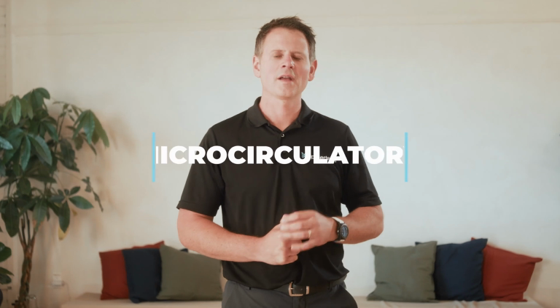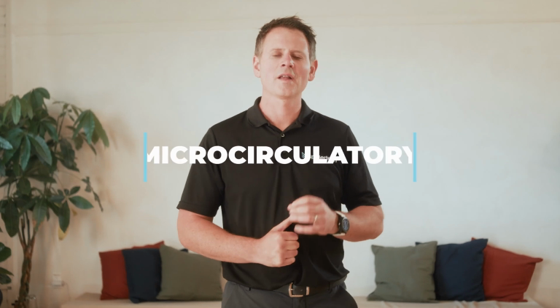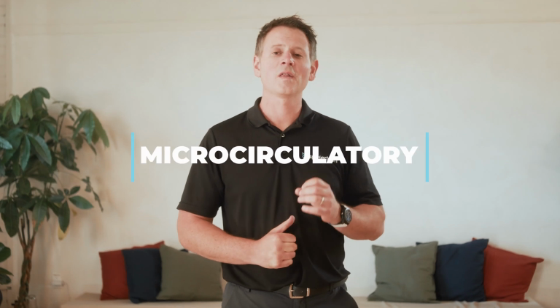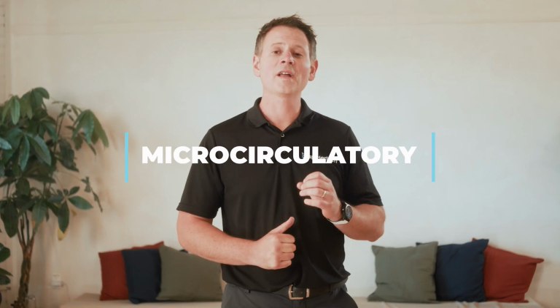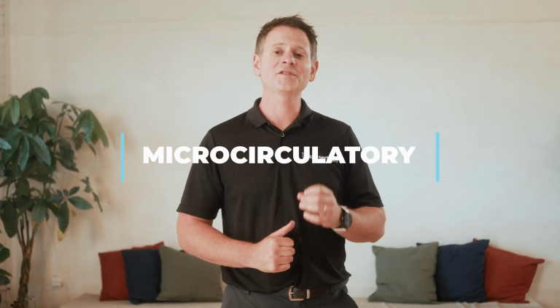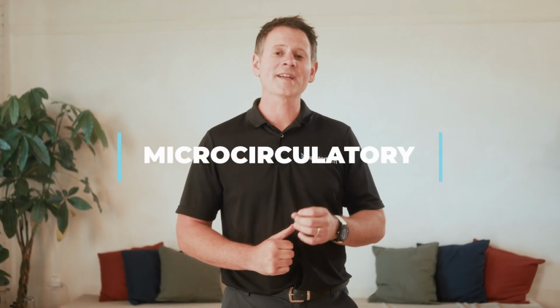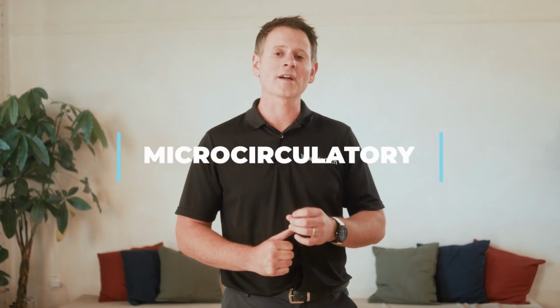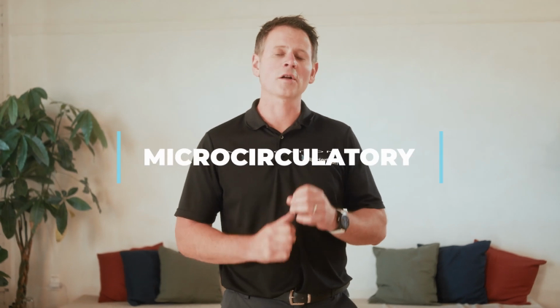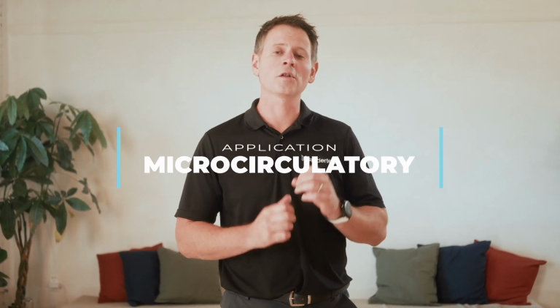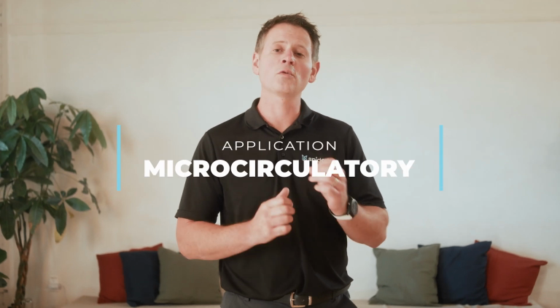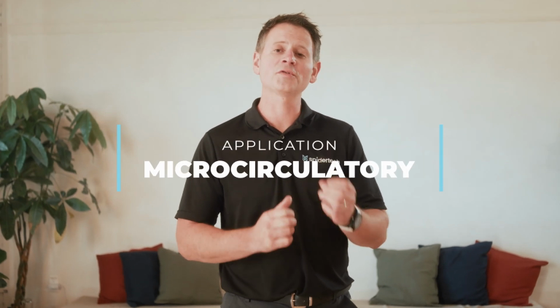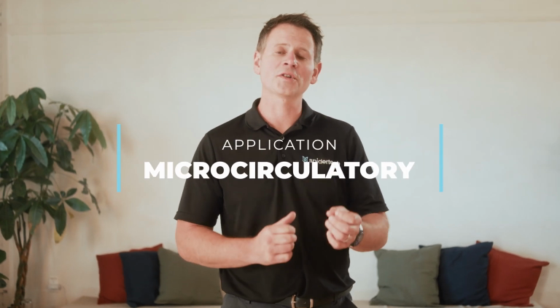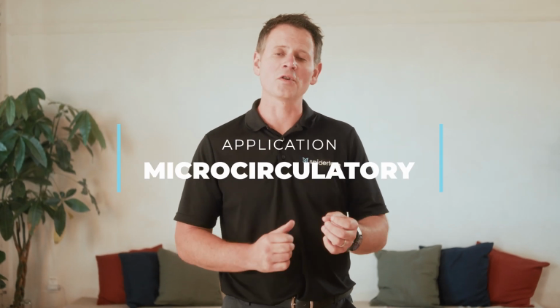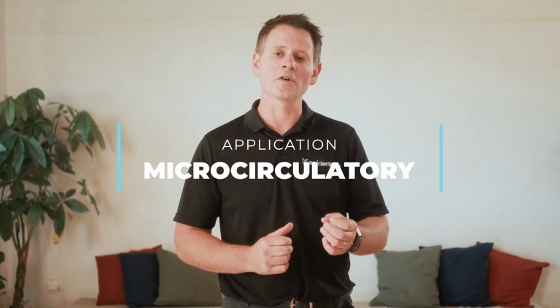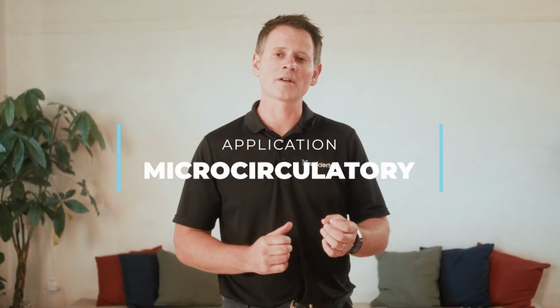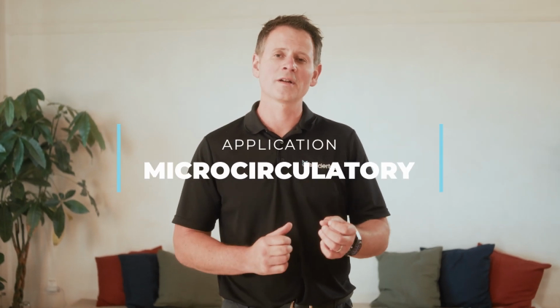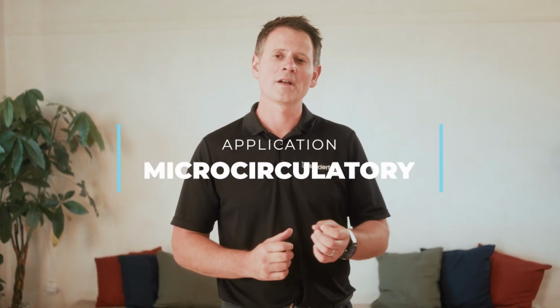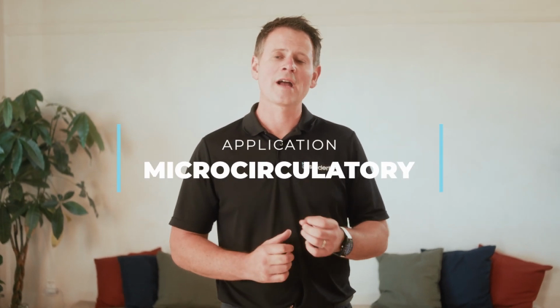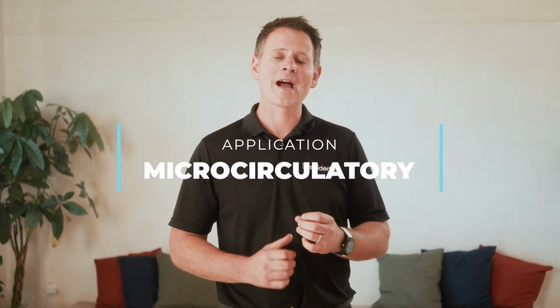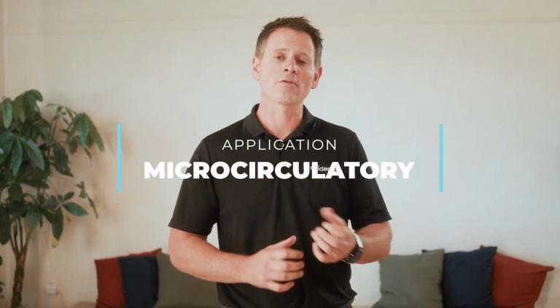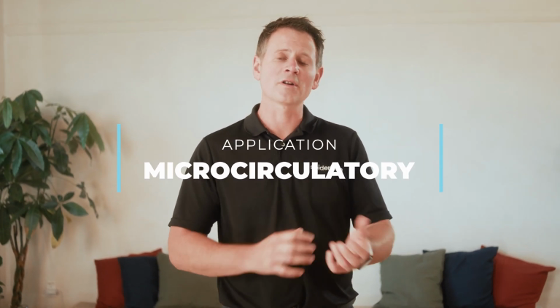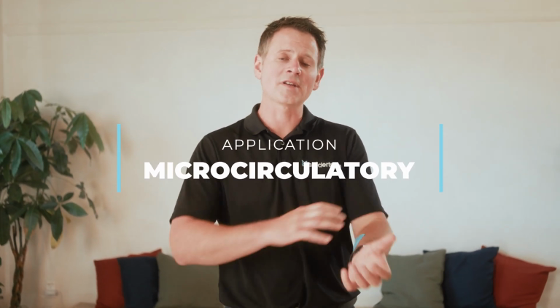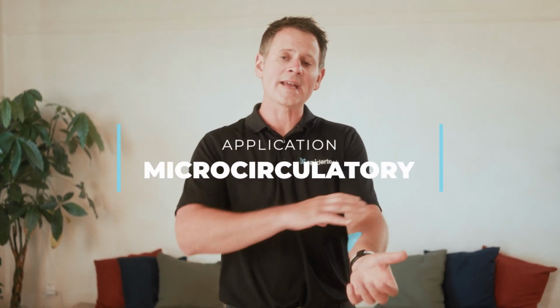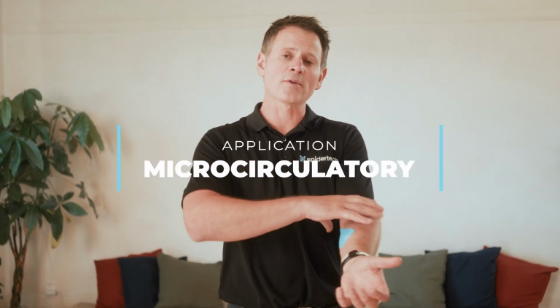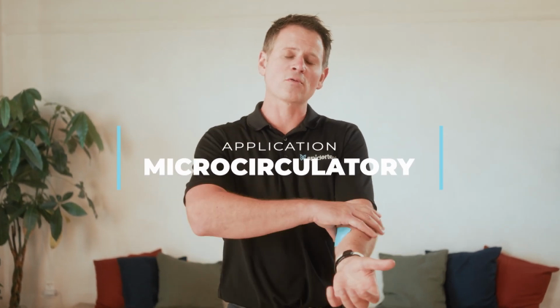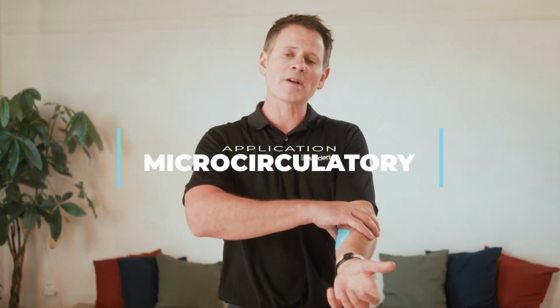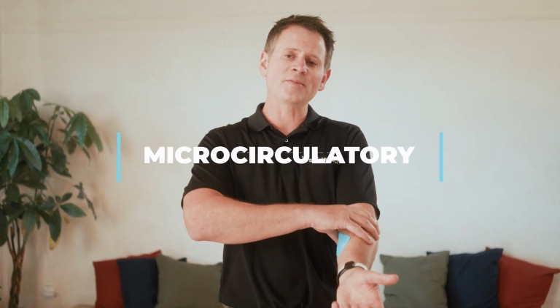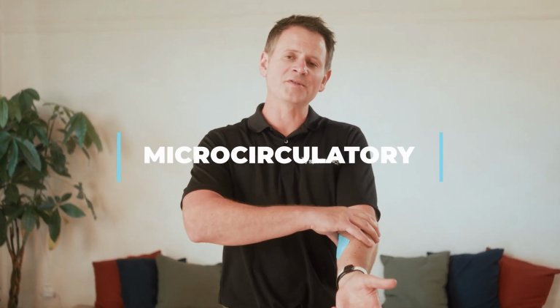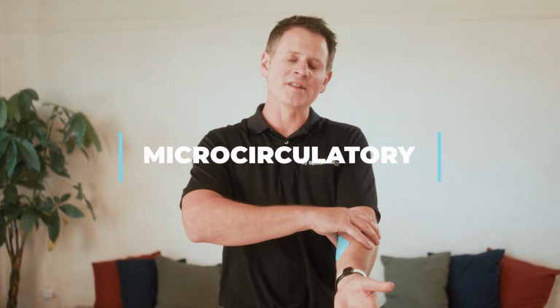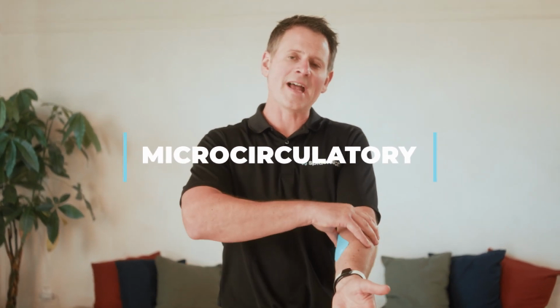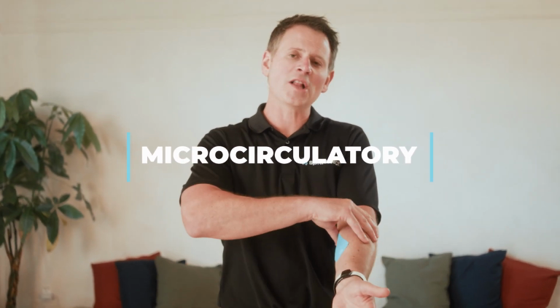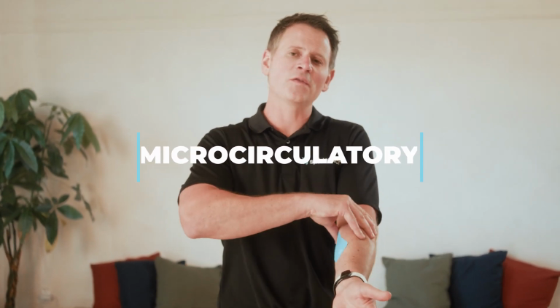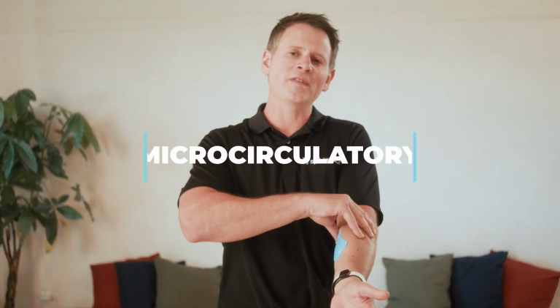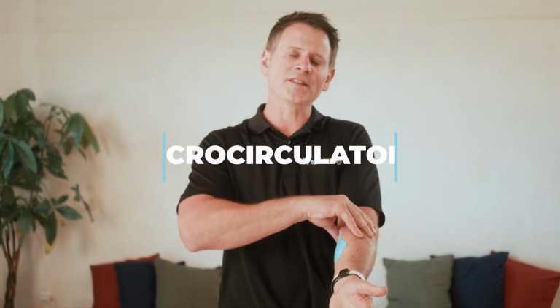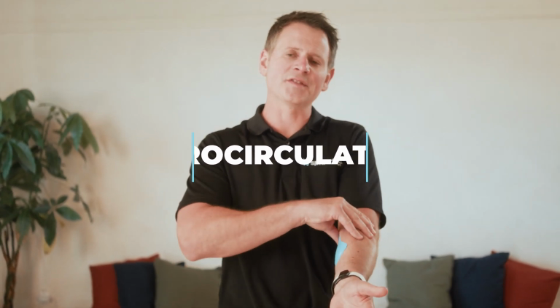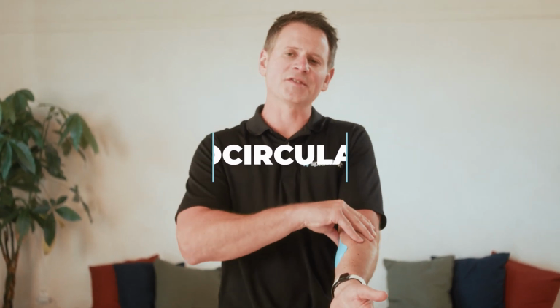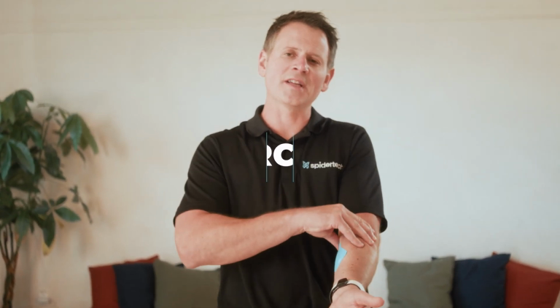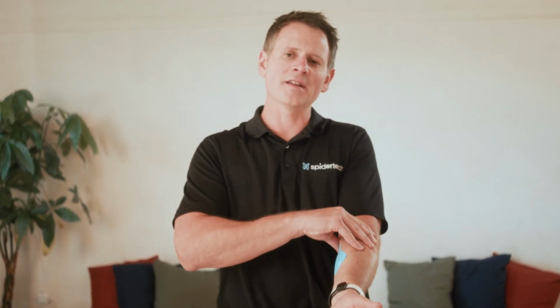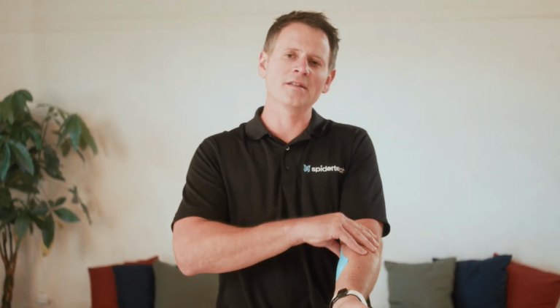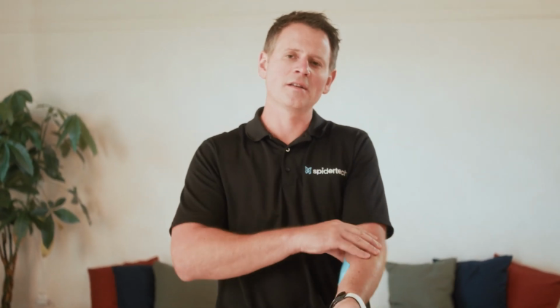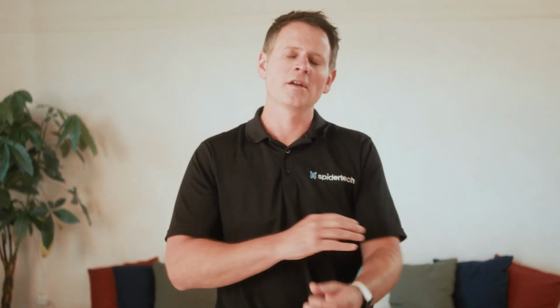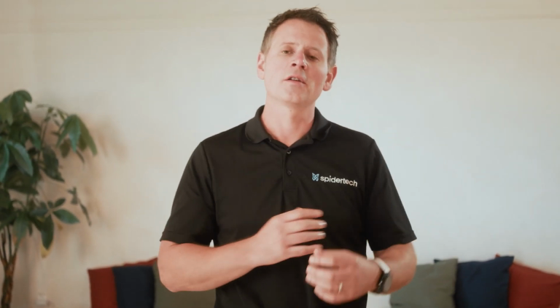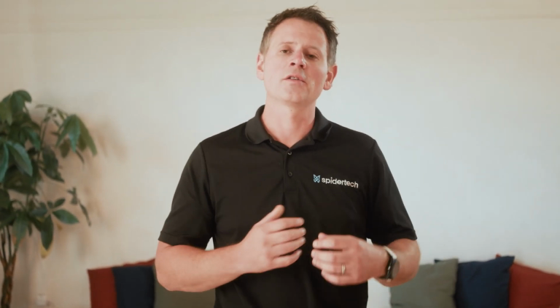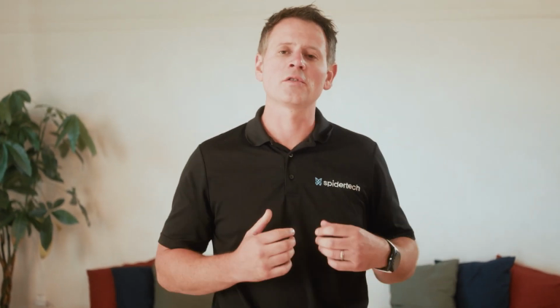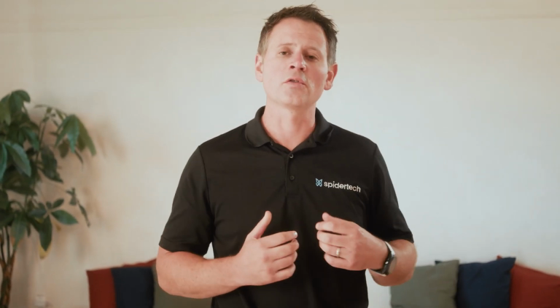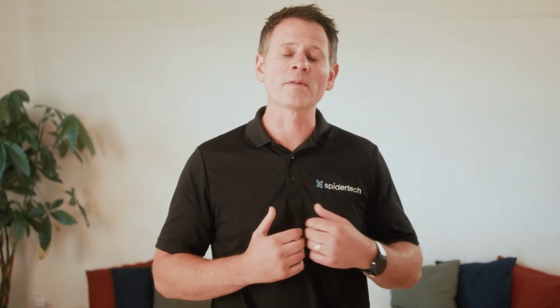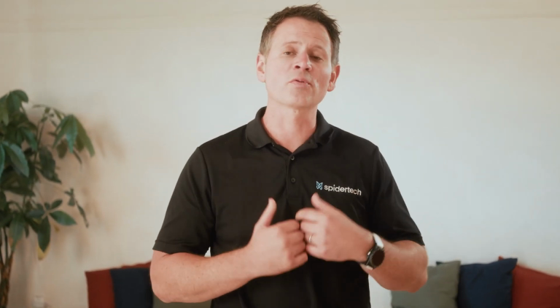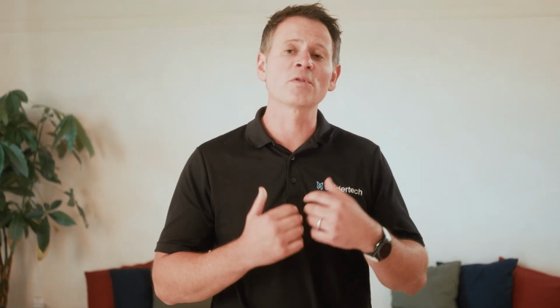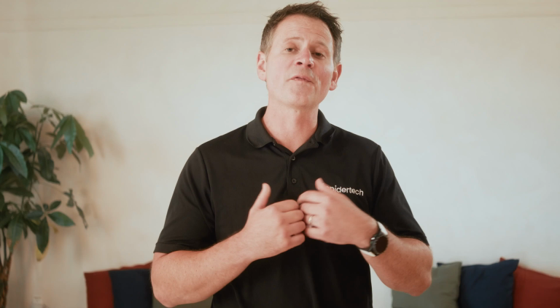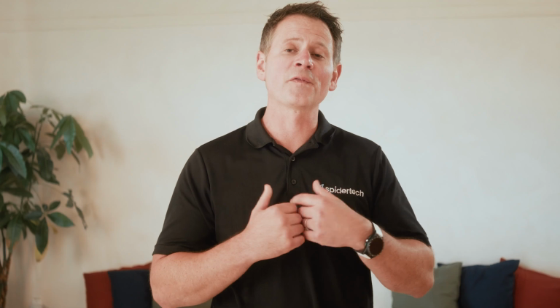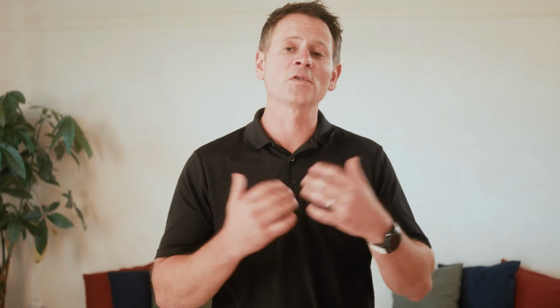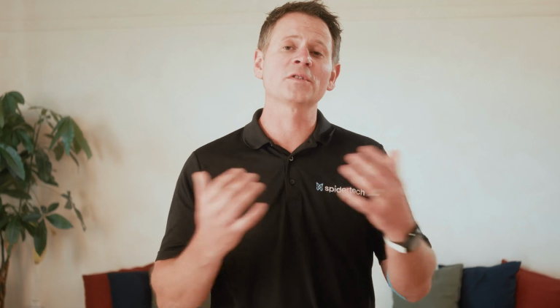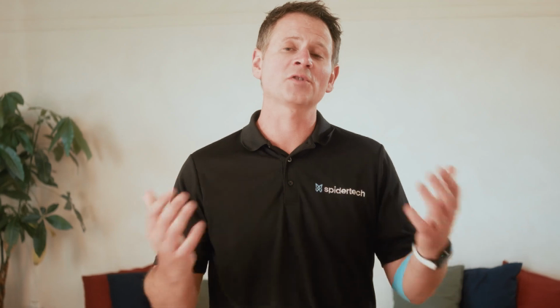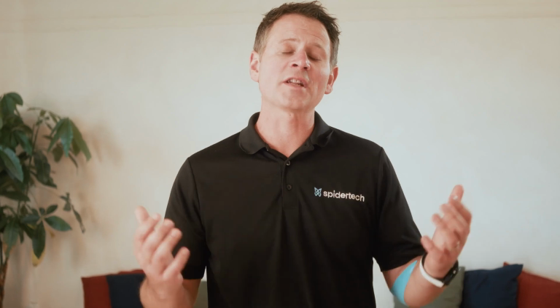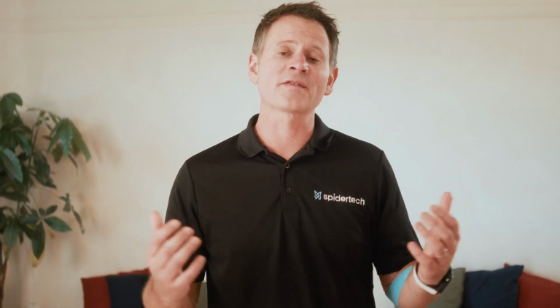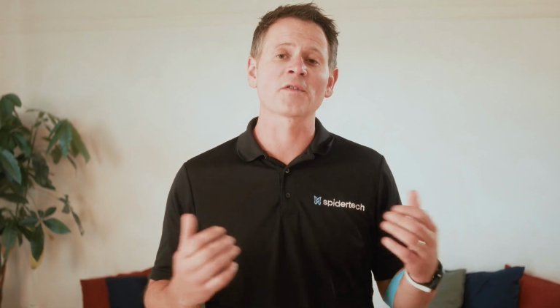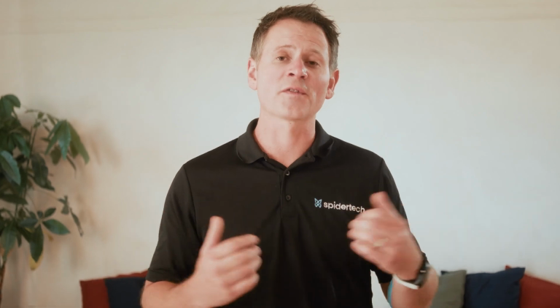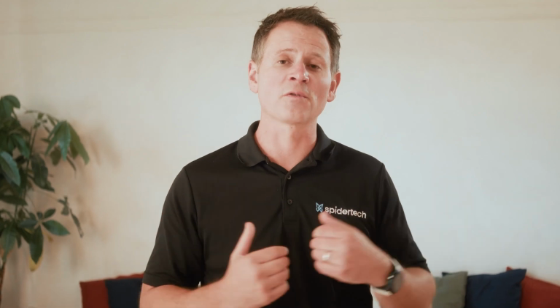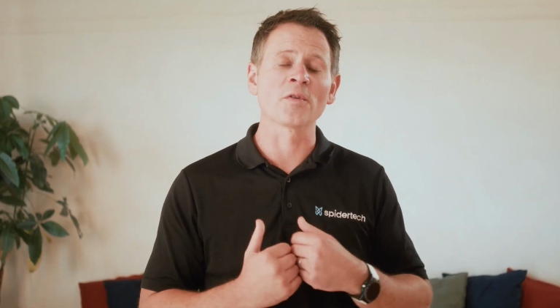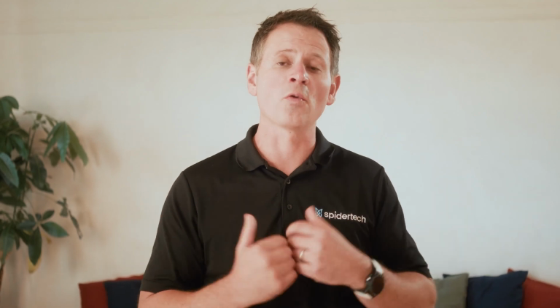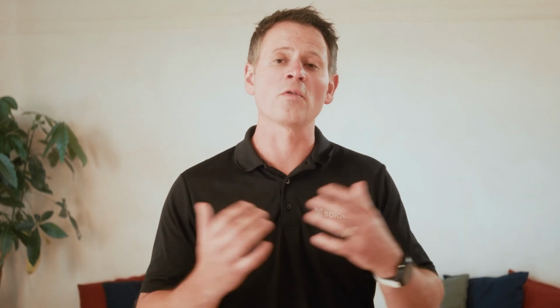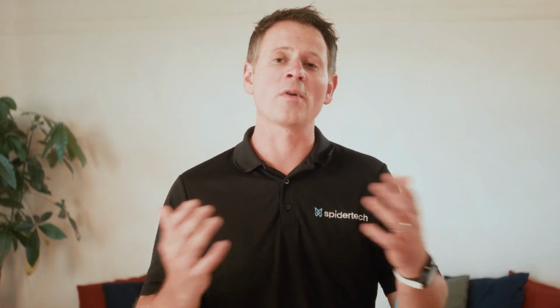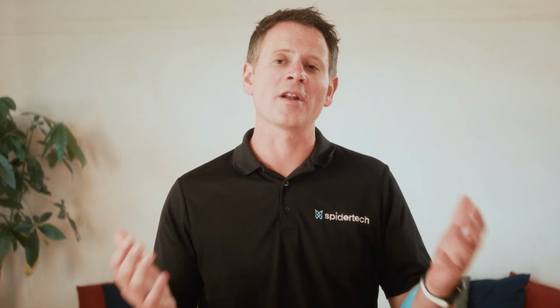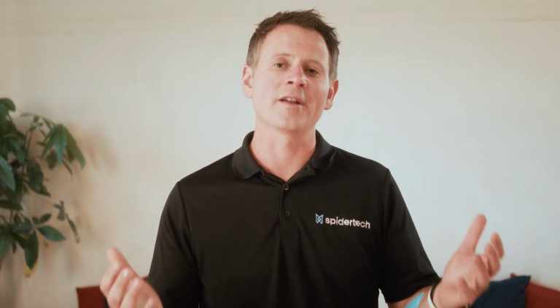Let's take a closer look at how our tape grips and elevates the skin to improve fluid transfer through the whole body.